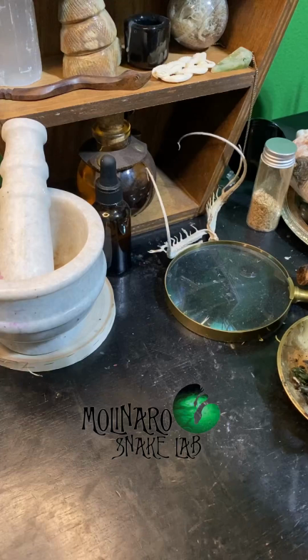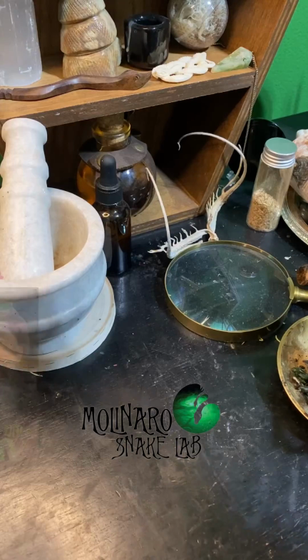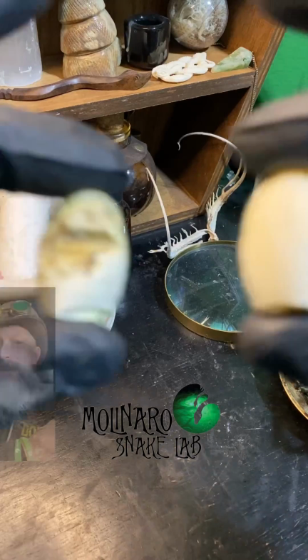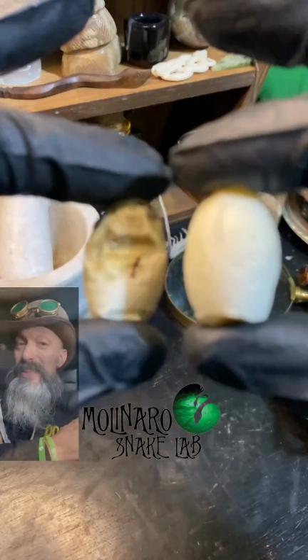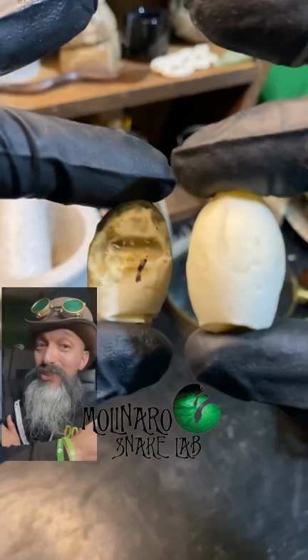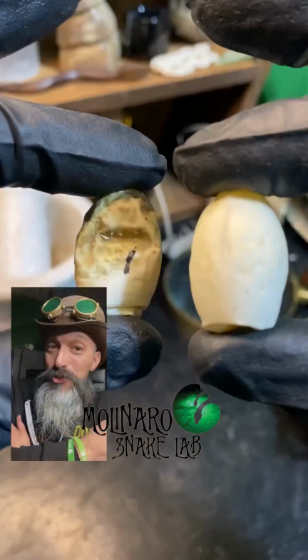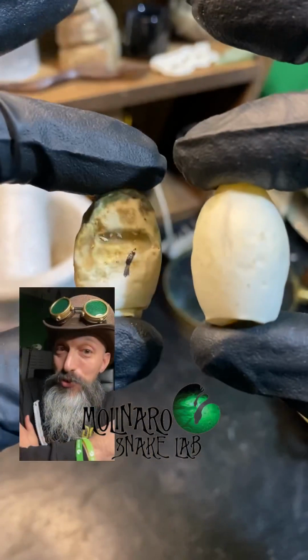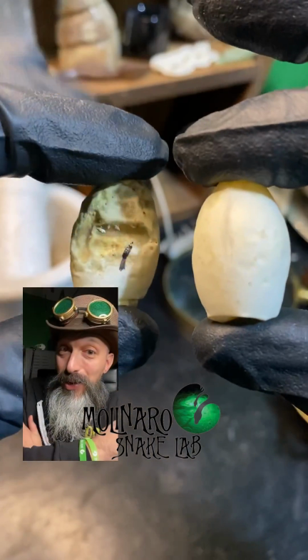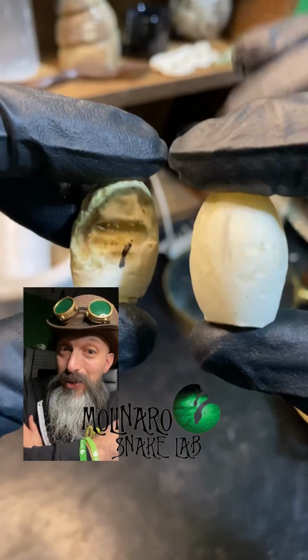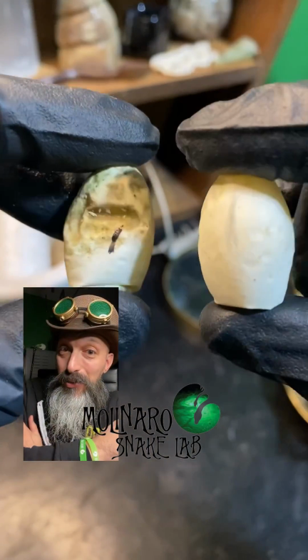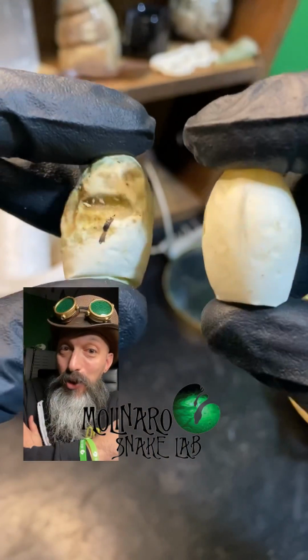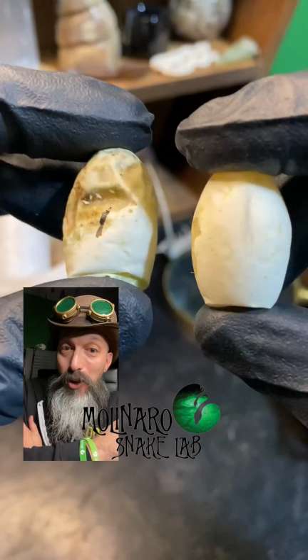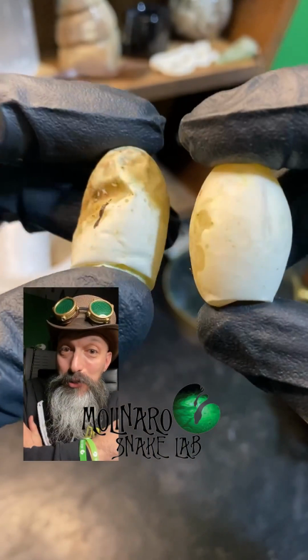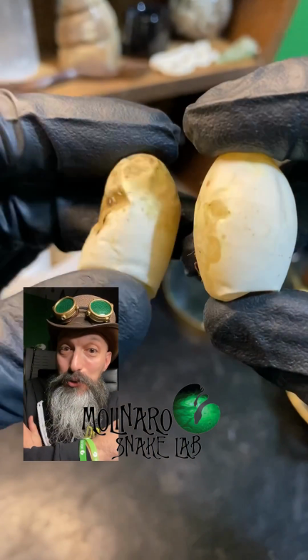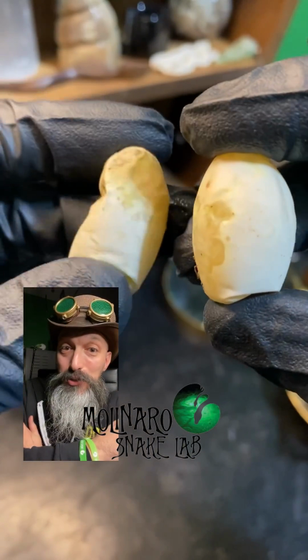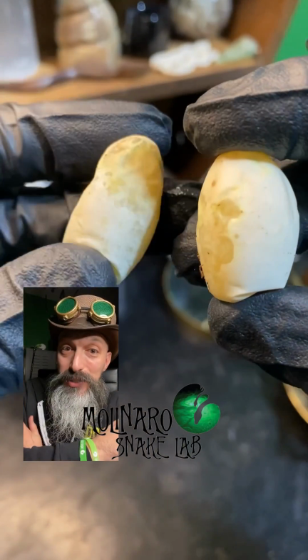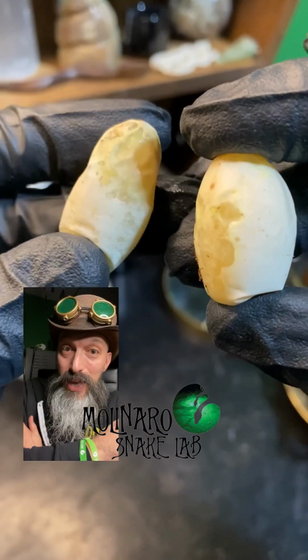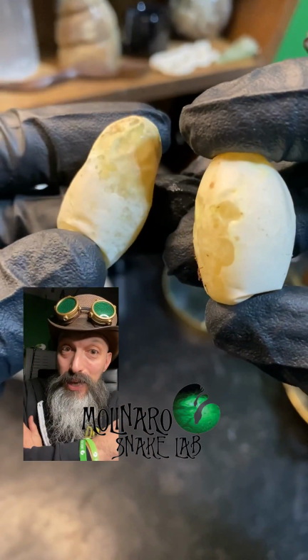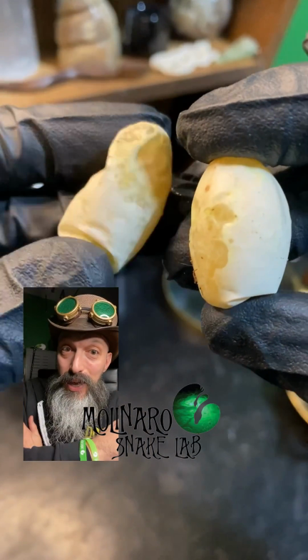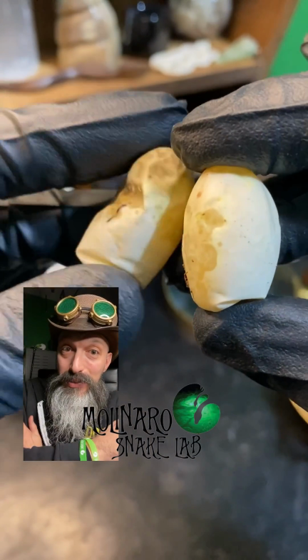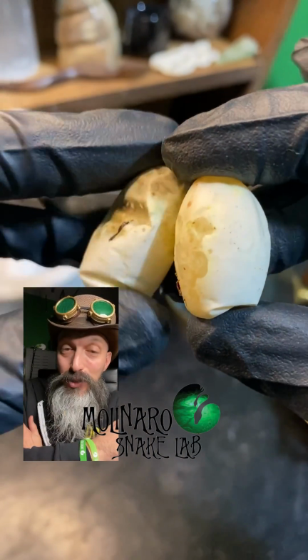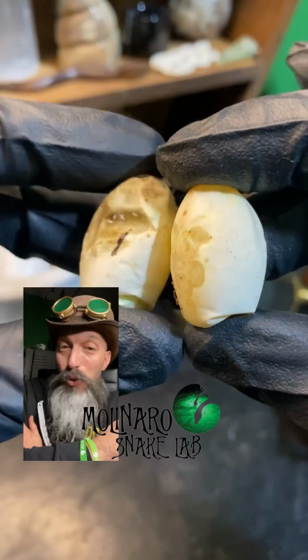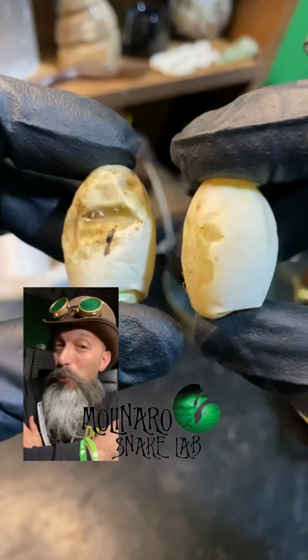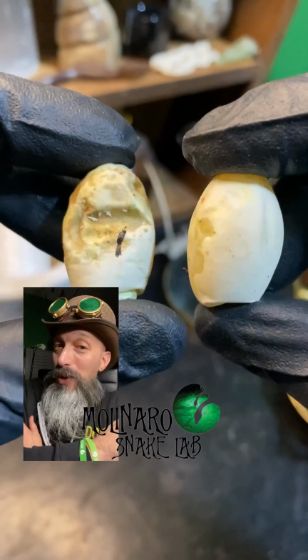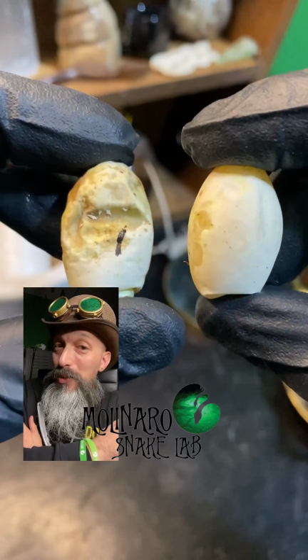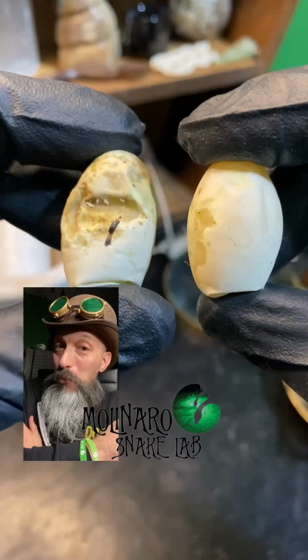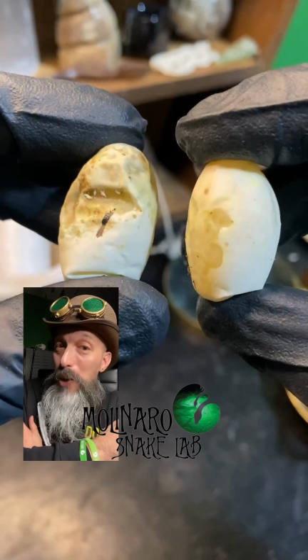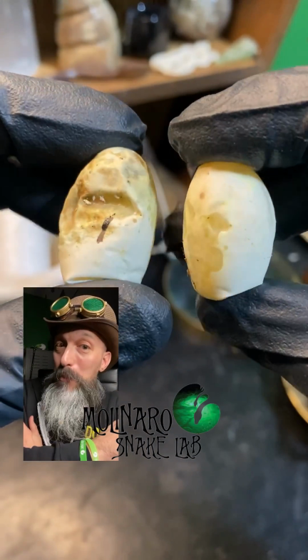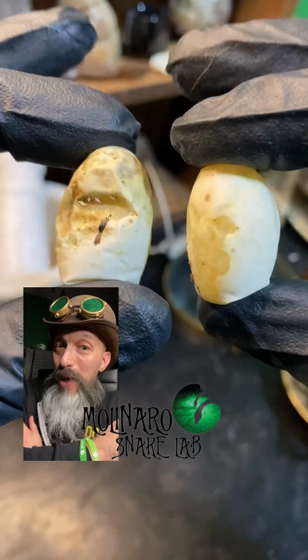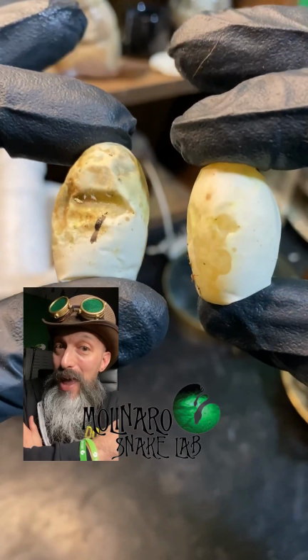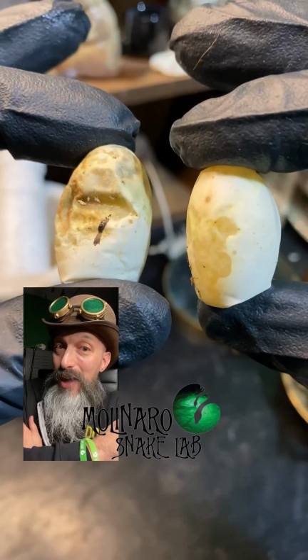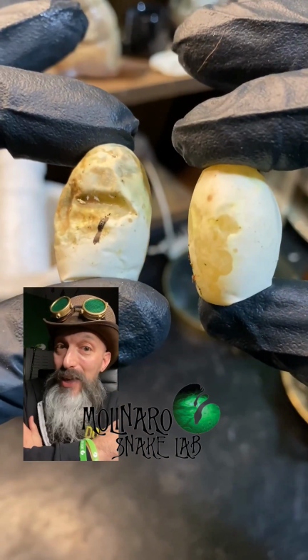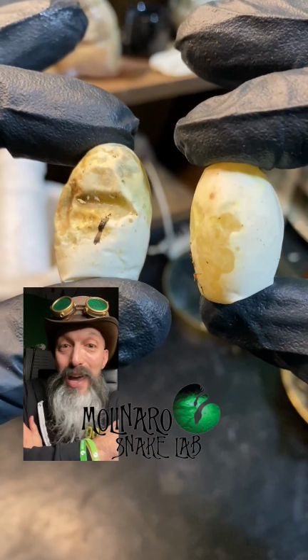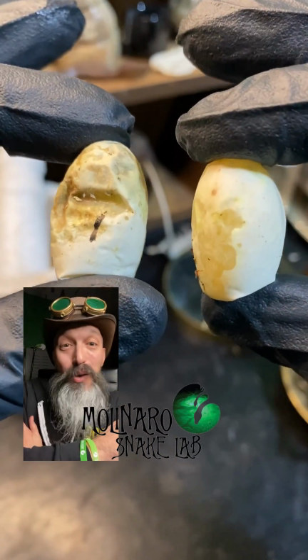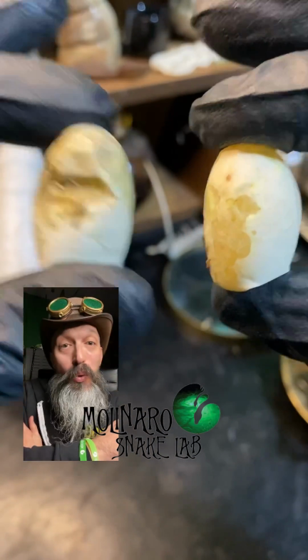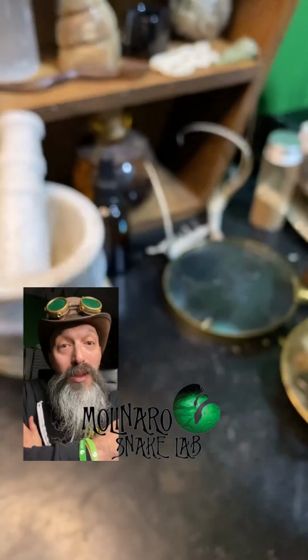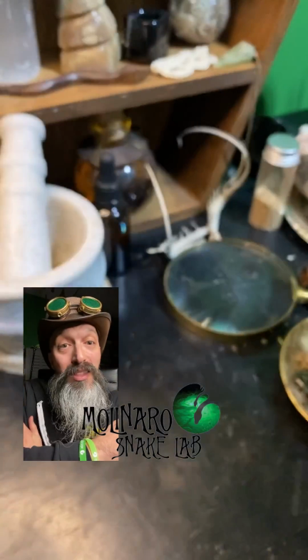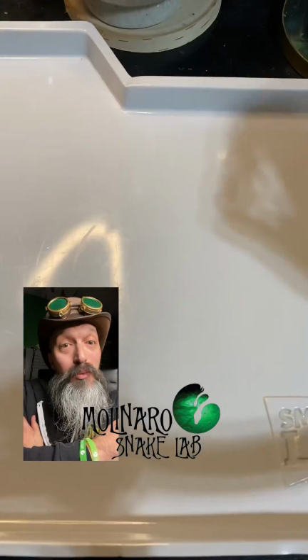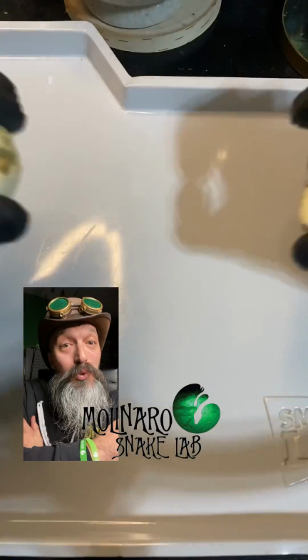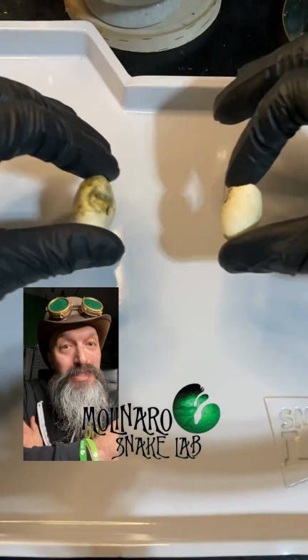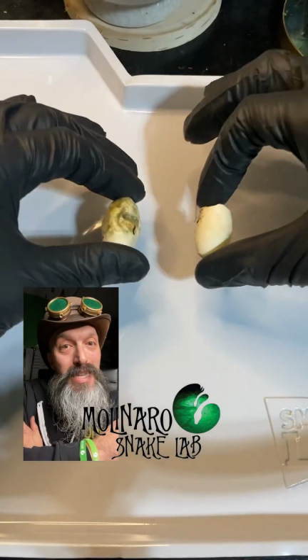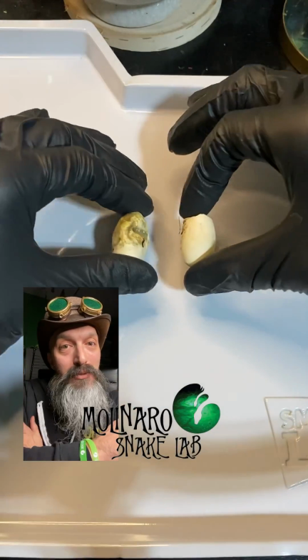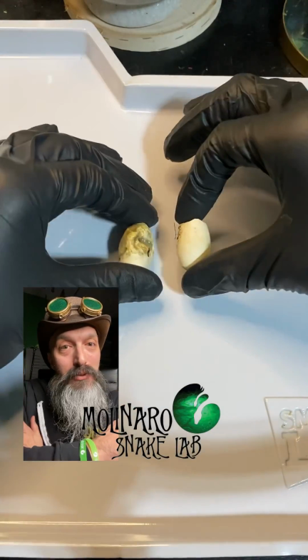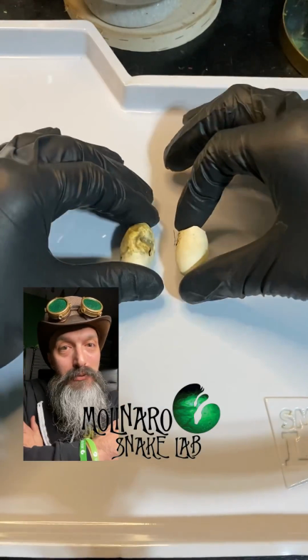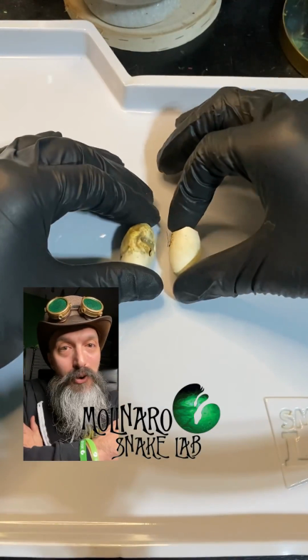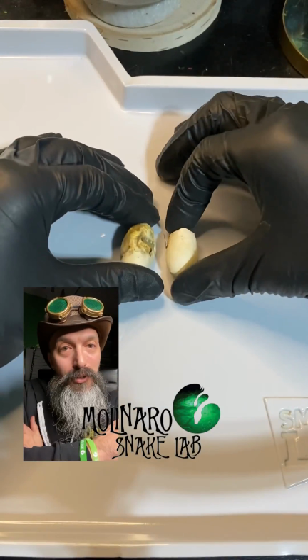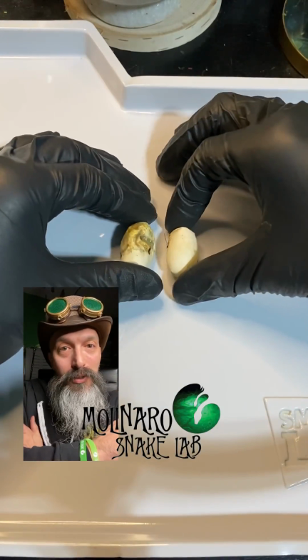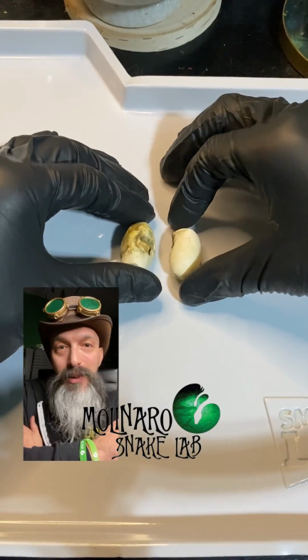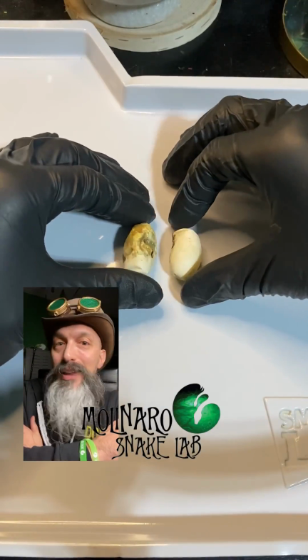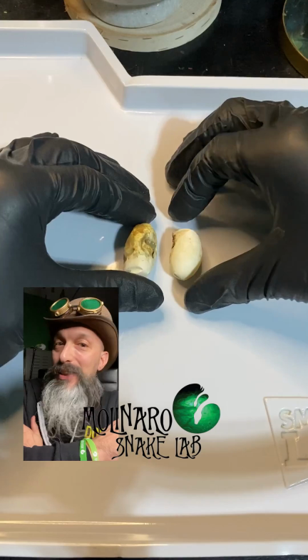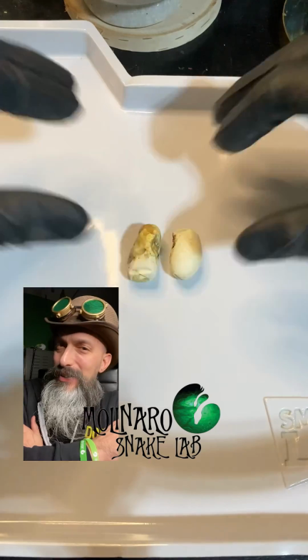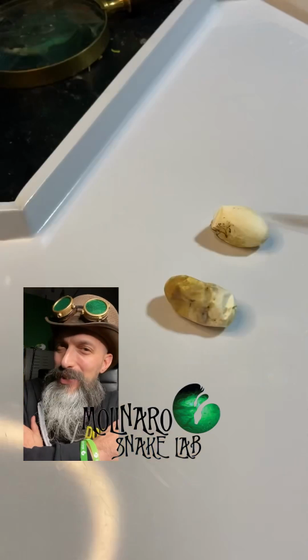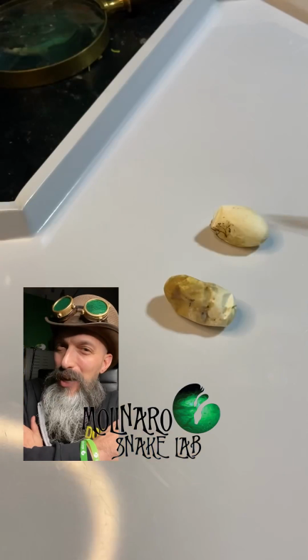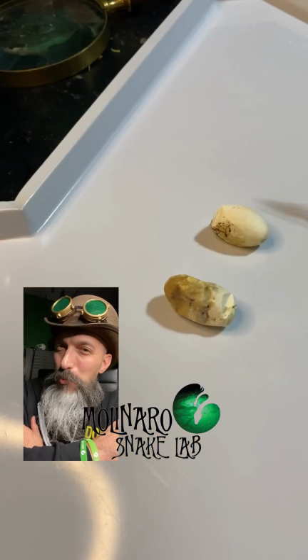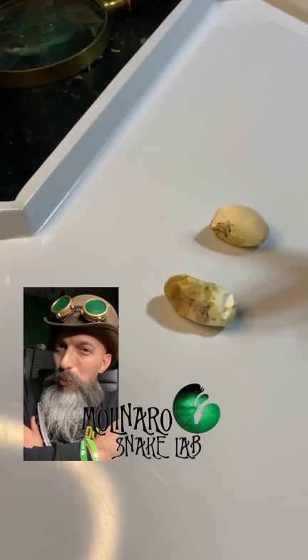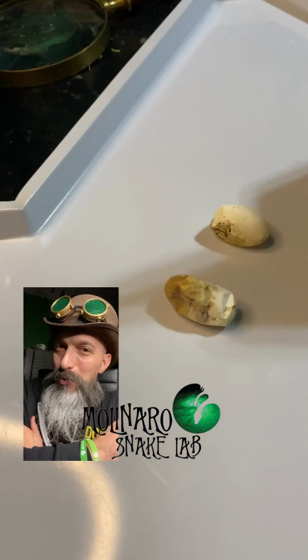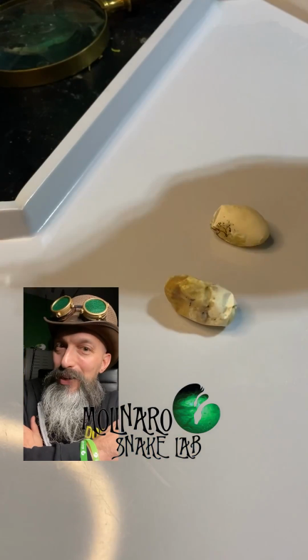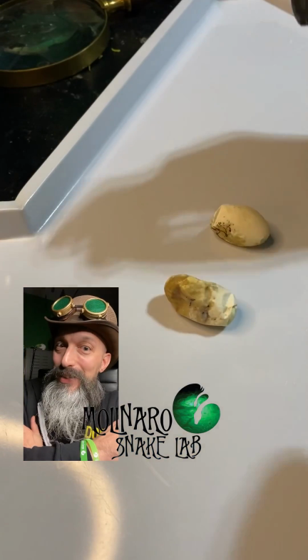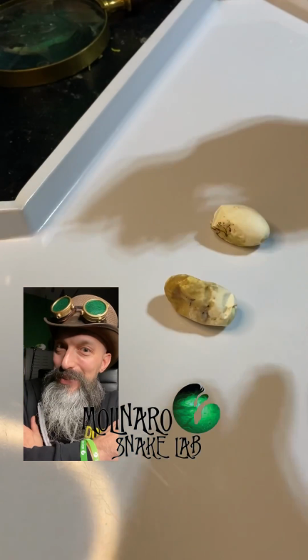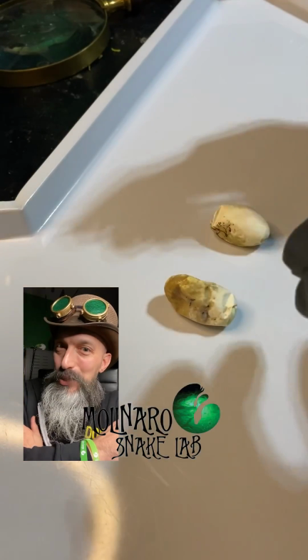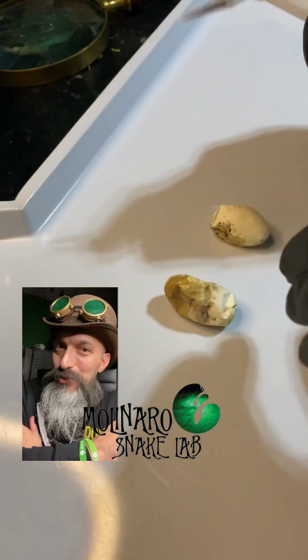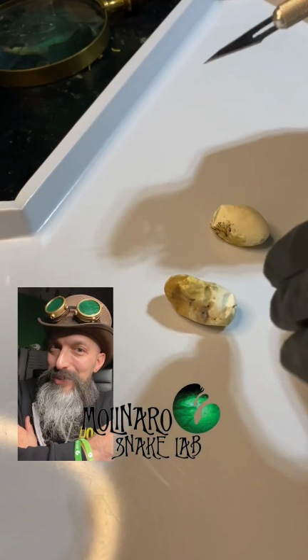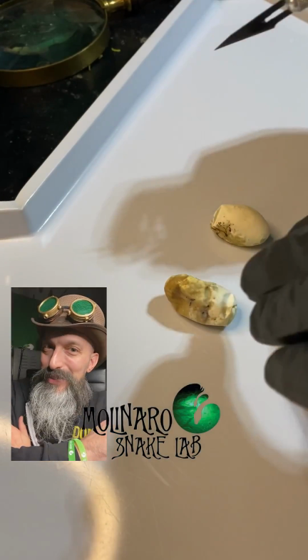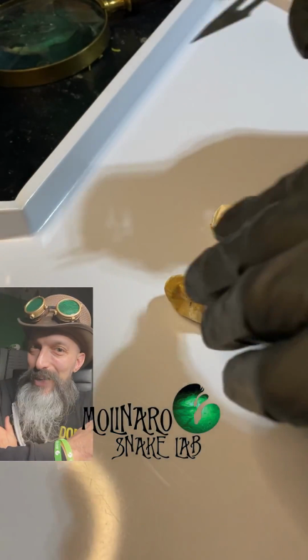These are tricolor hognose snake eggs. One of them went bad and one of them was never fertile. Let's cut them open and see what's inside.